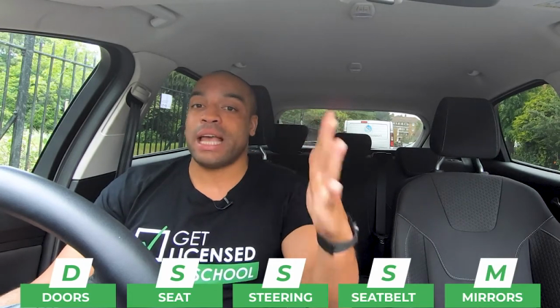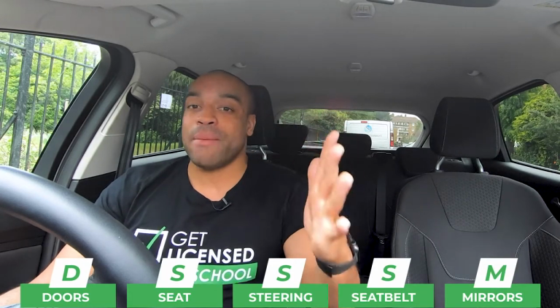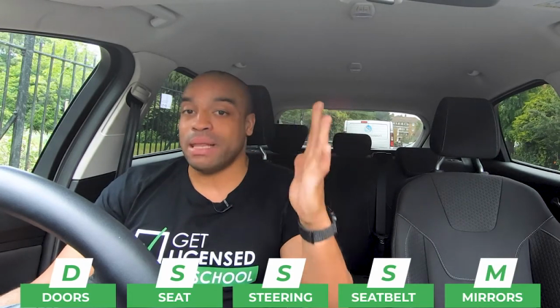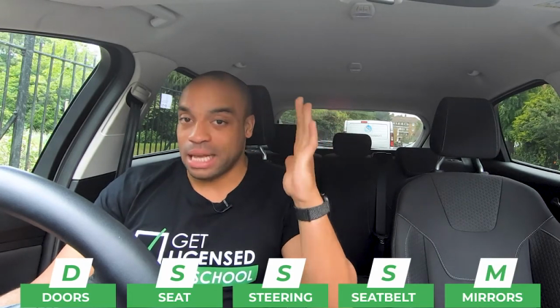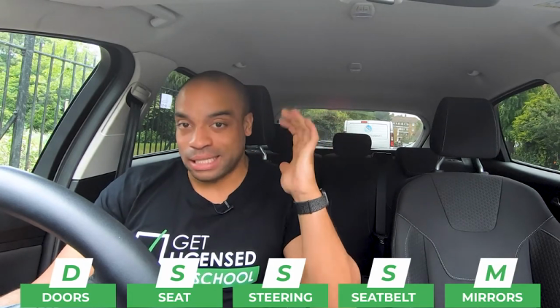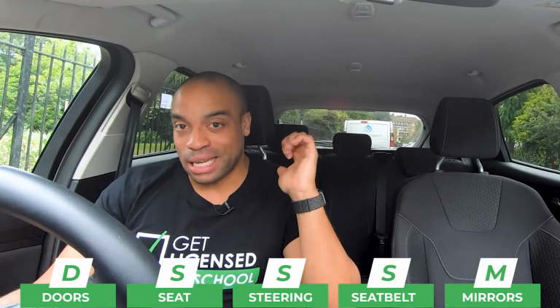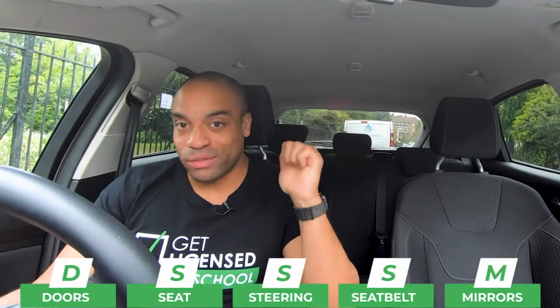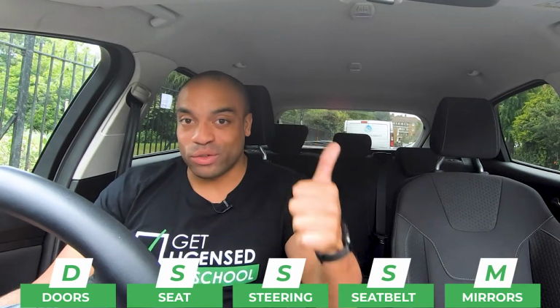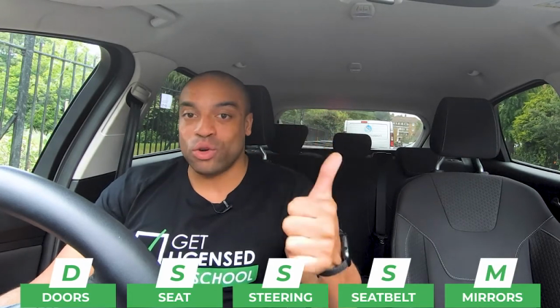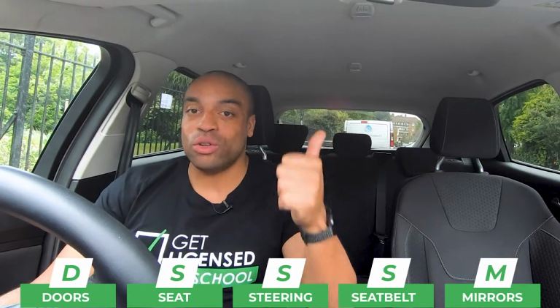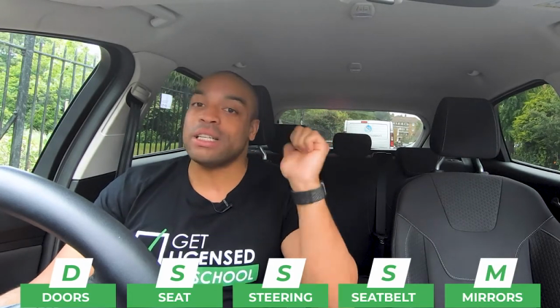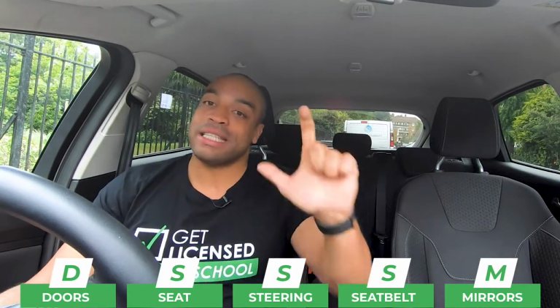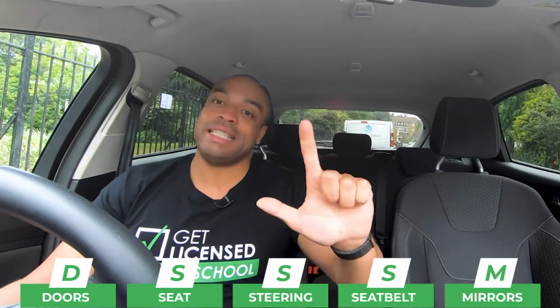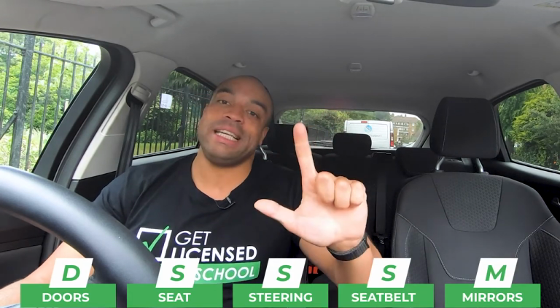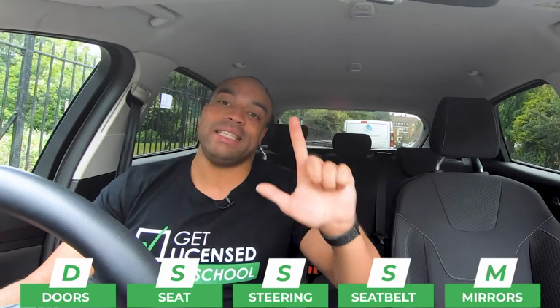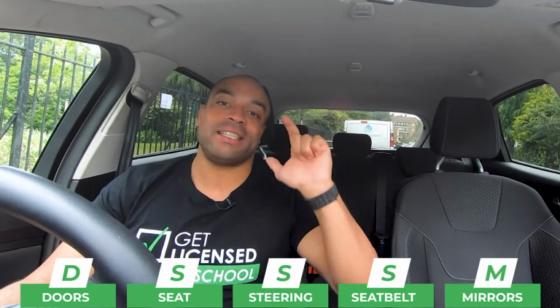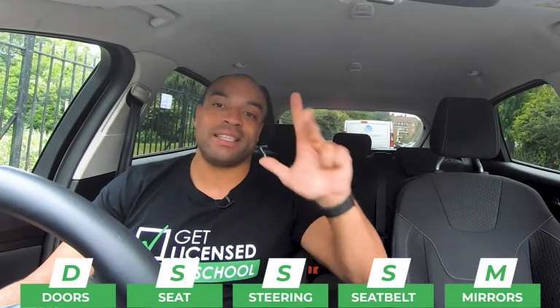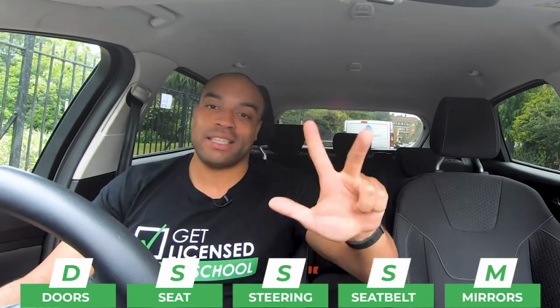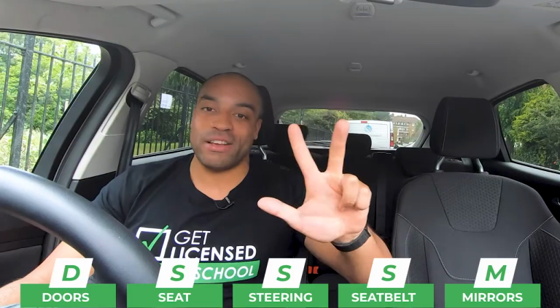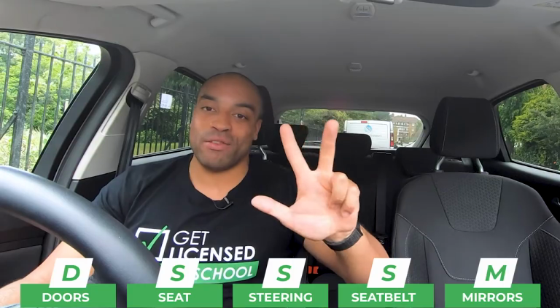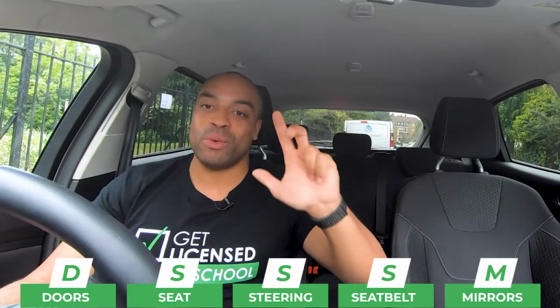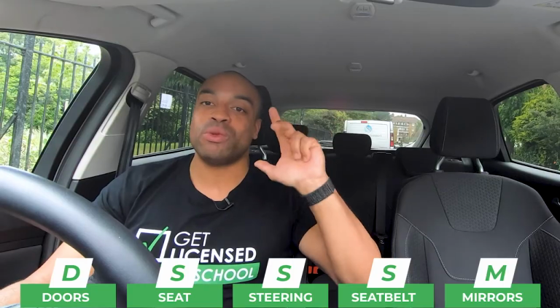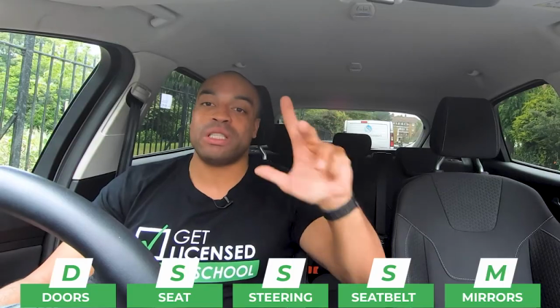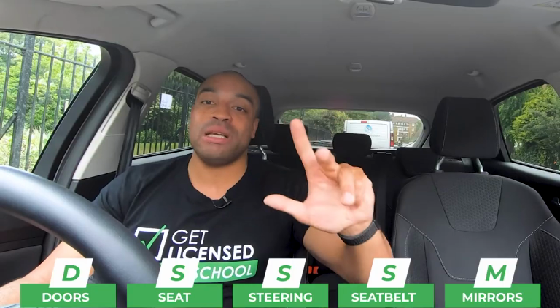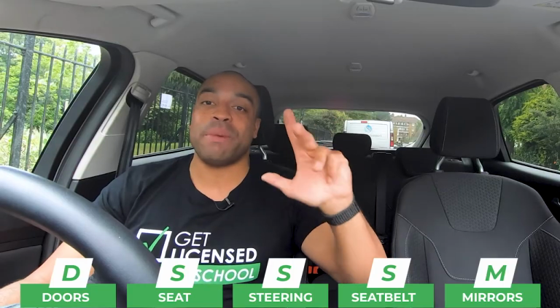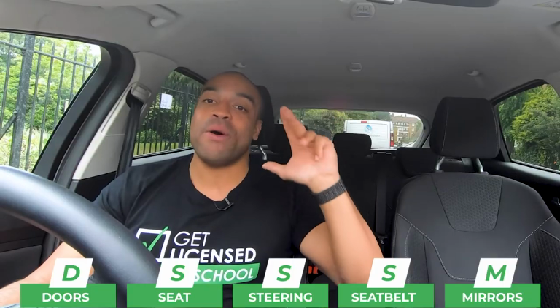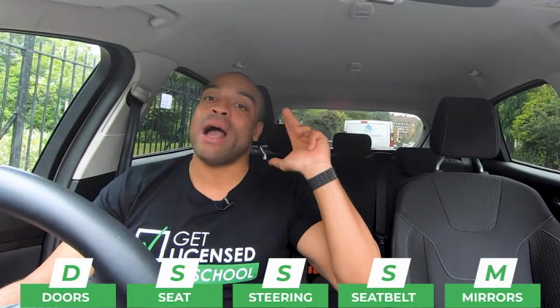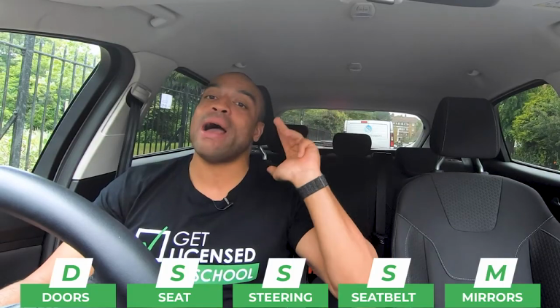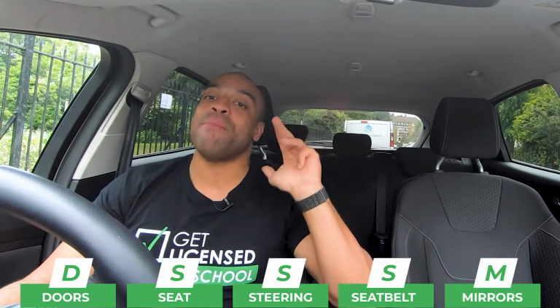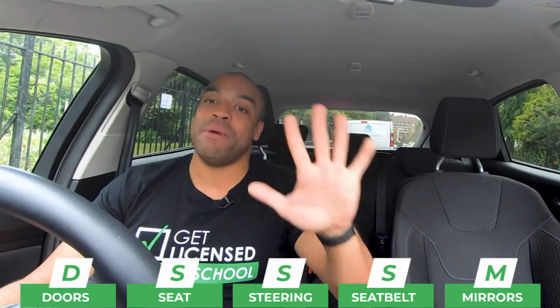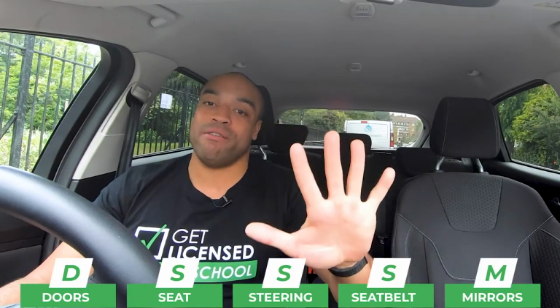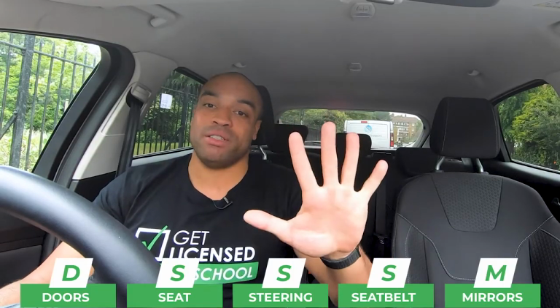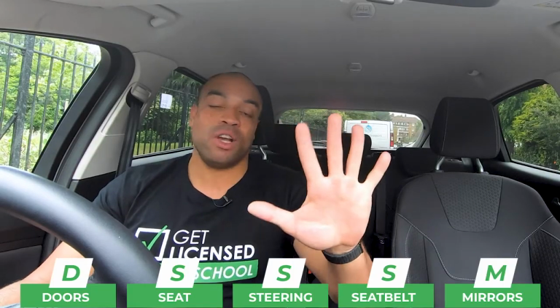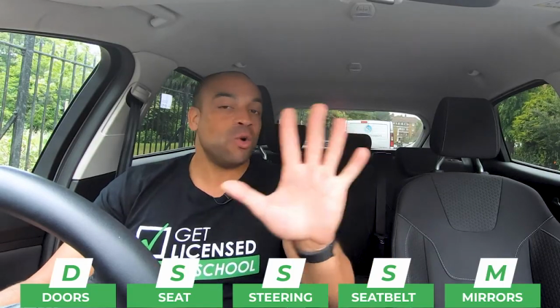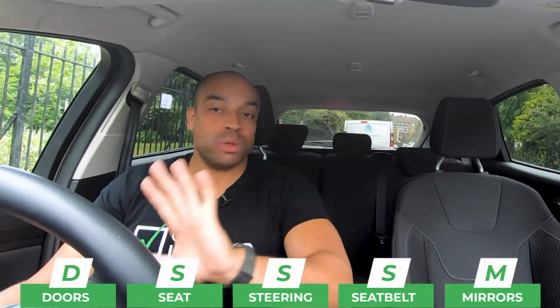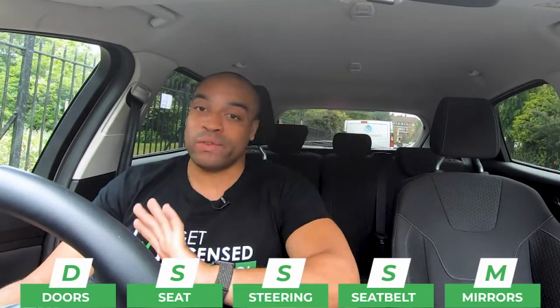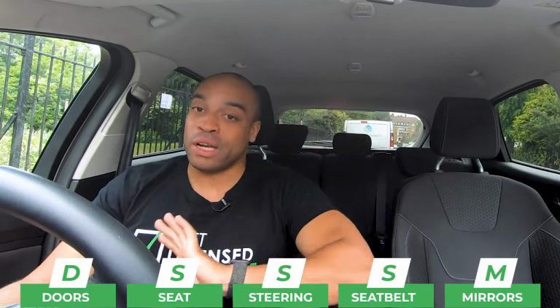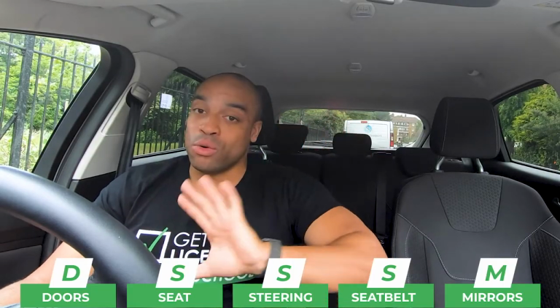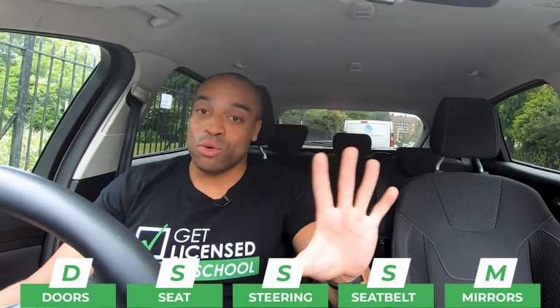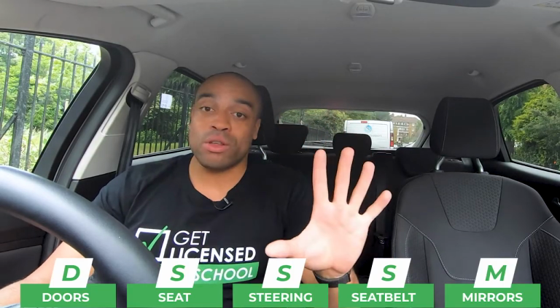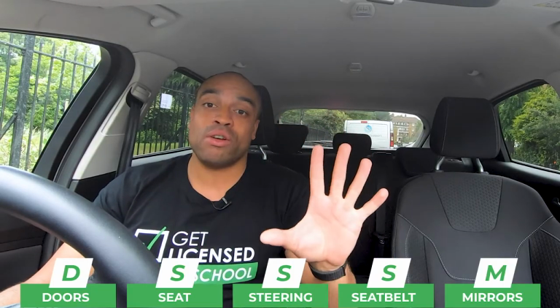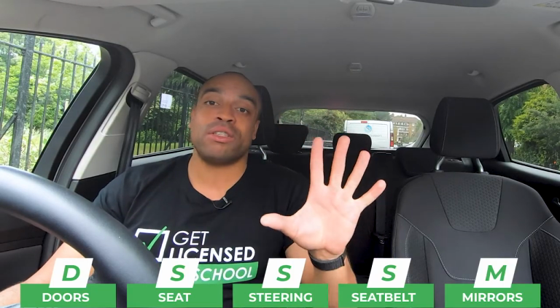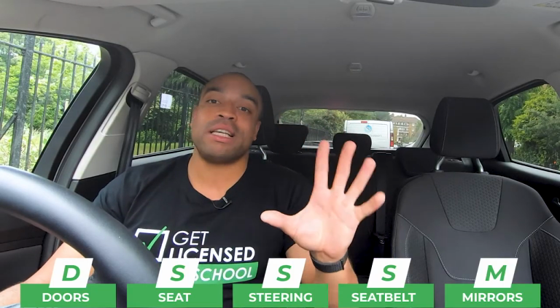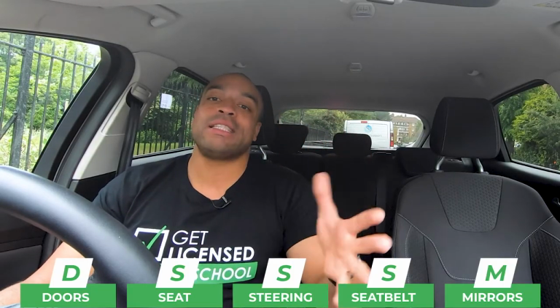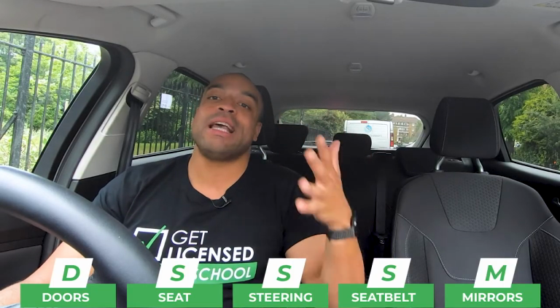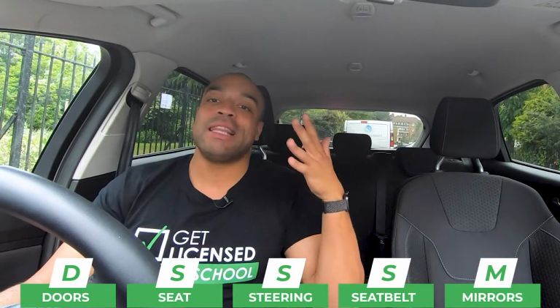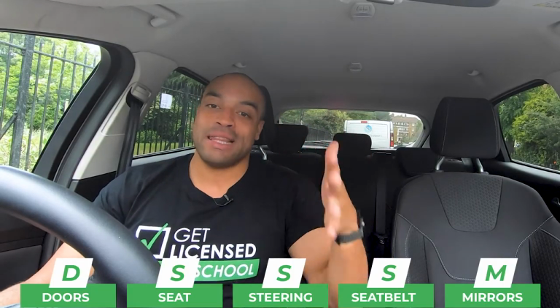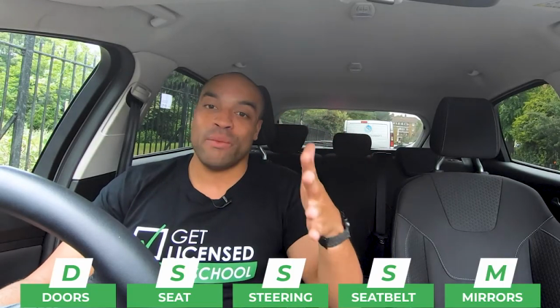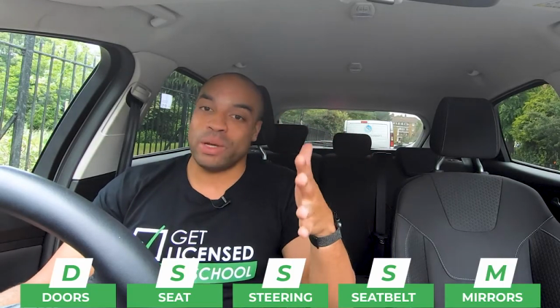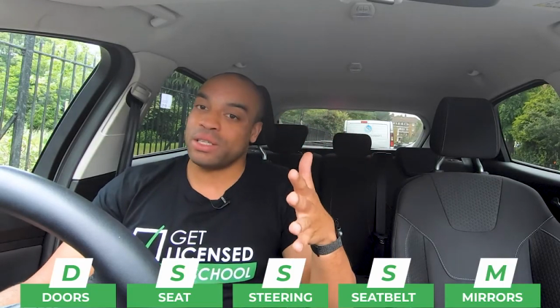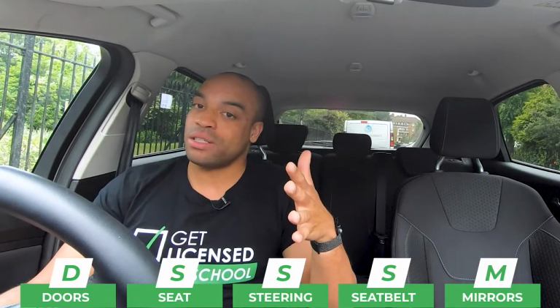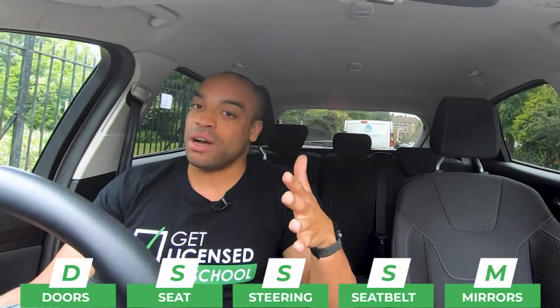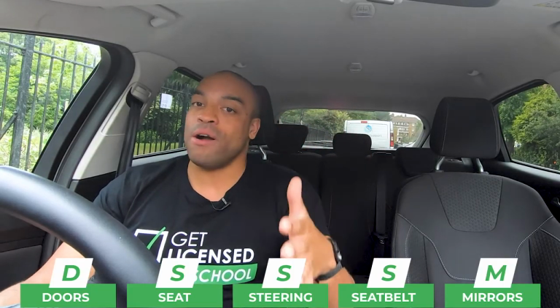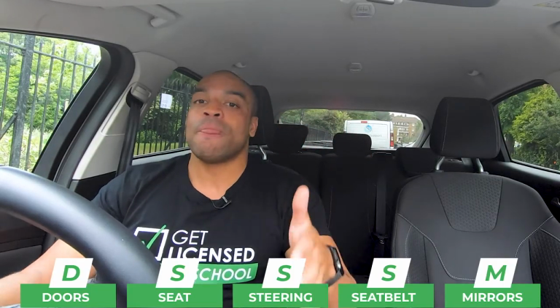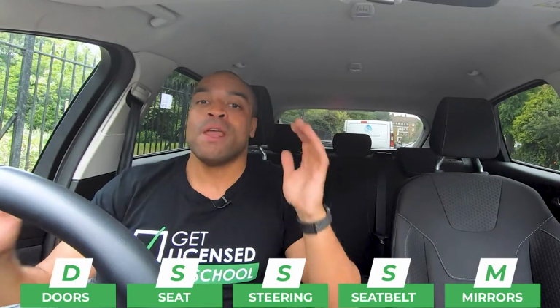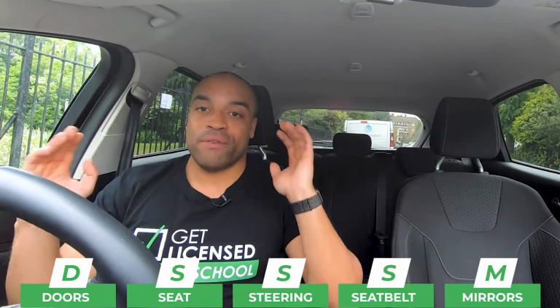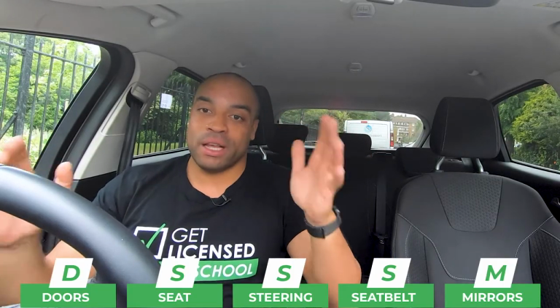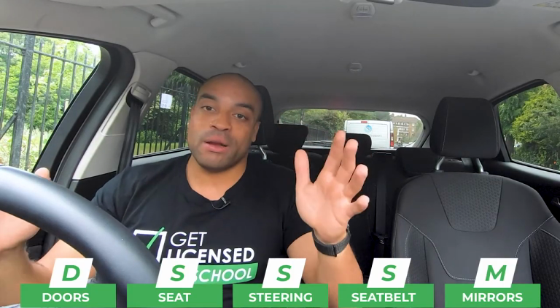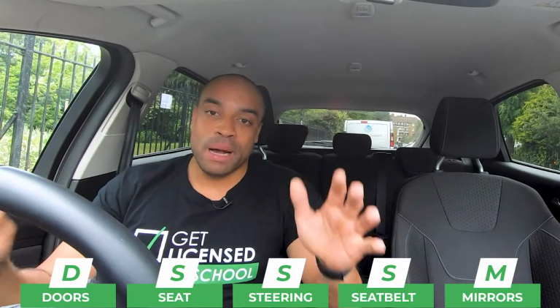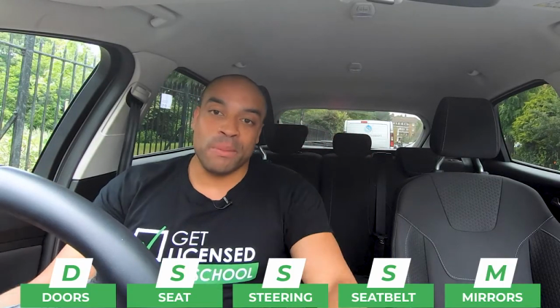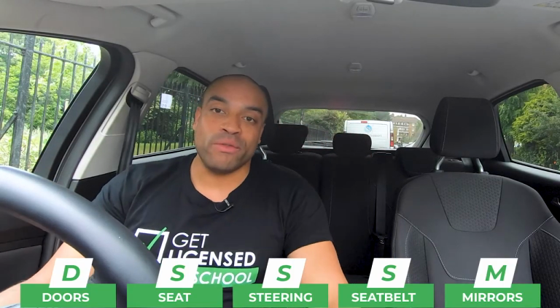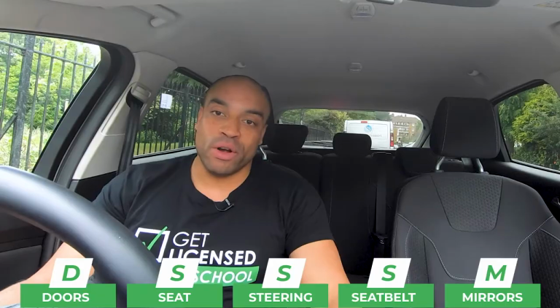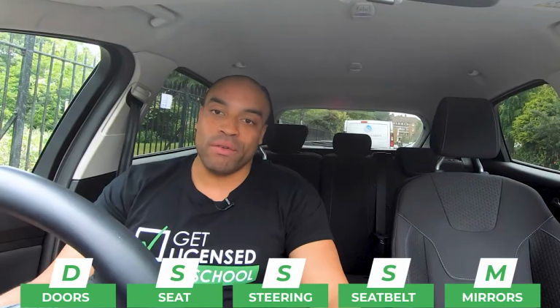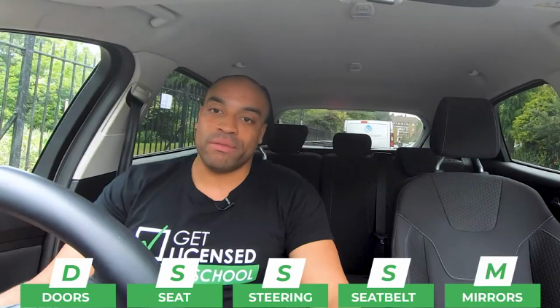DSSSM stands for Doors, Seats, Steering wheel, Seatbelt and Mirrors. Once we've done all of those things, then we can start thinking about moving off.